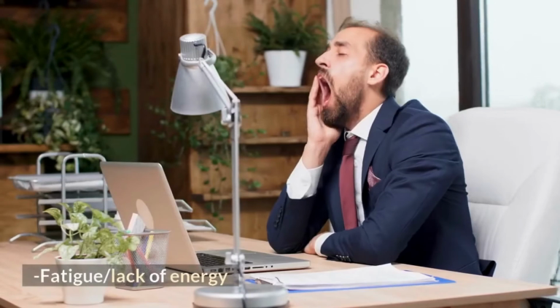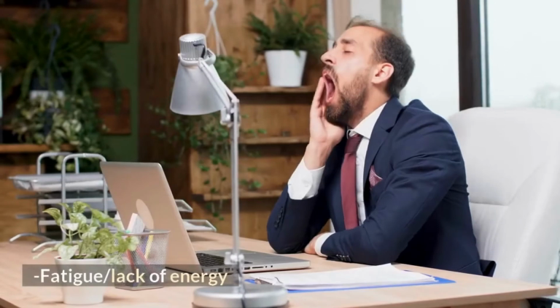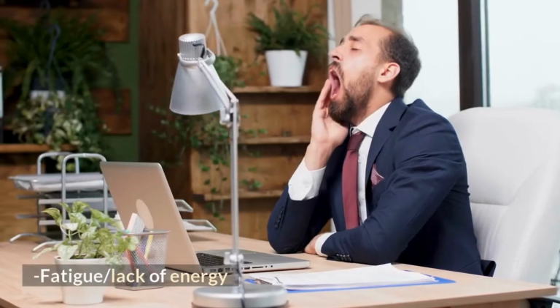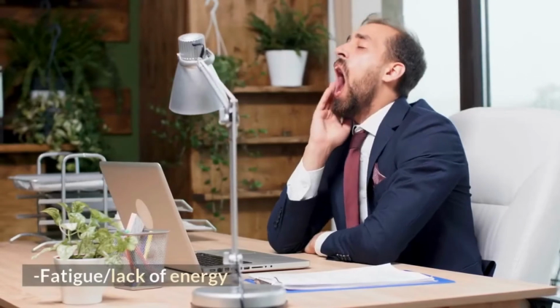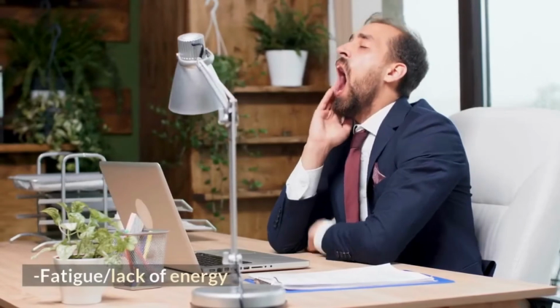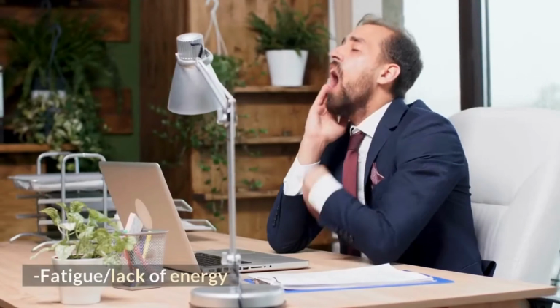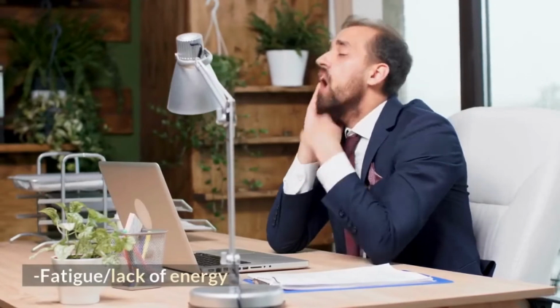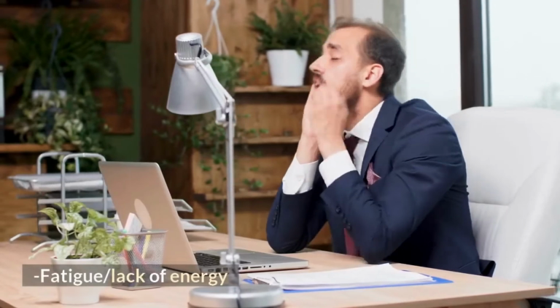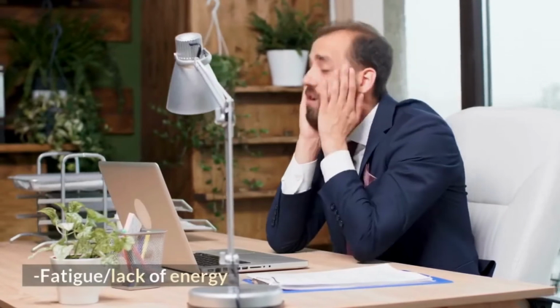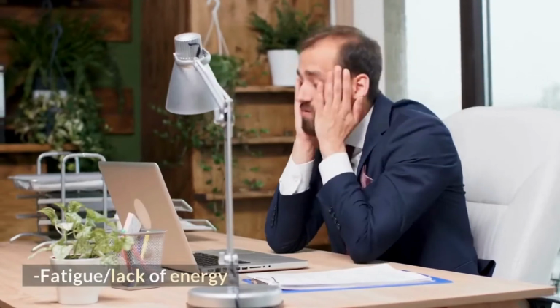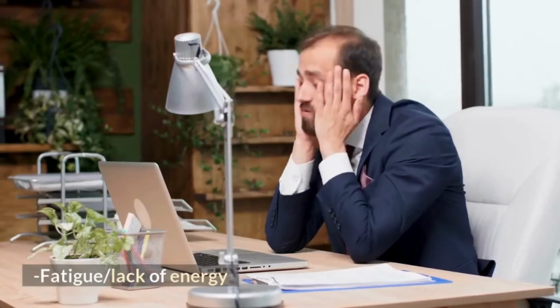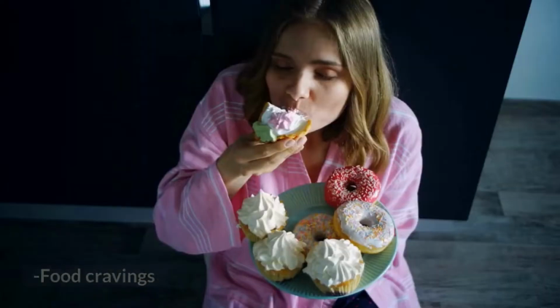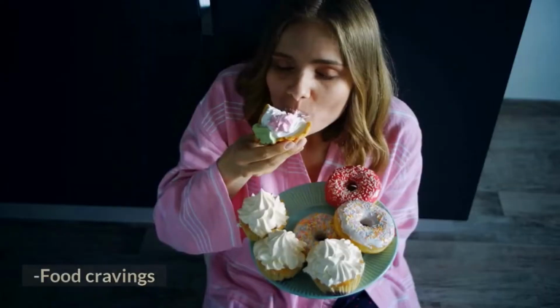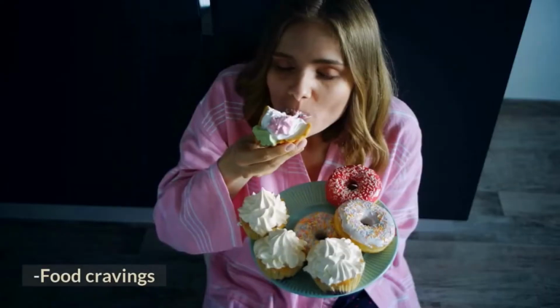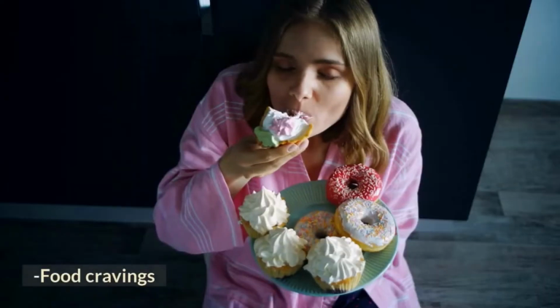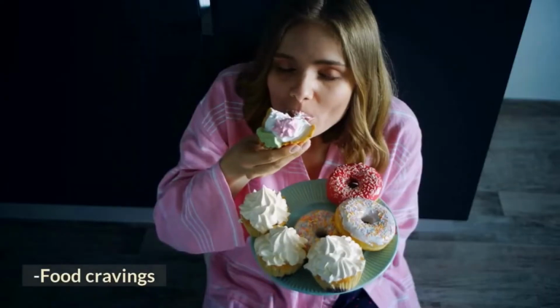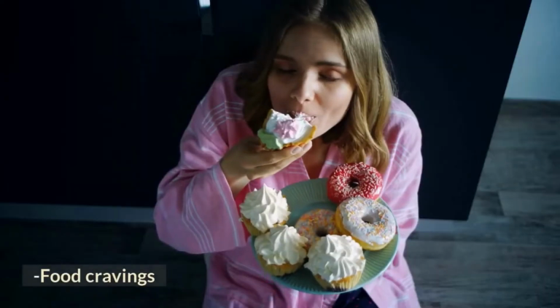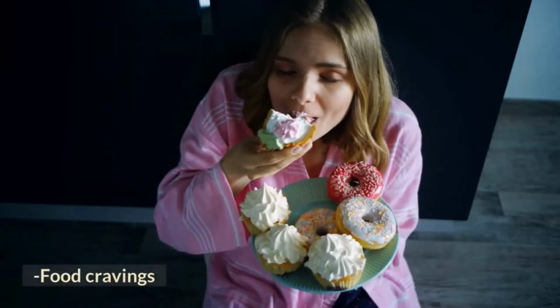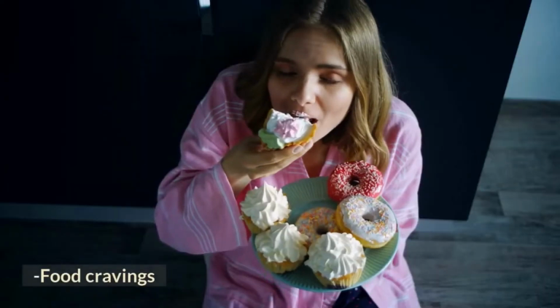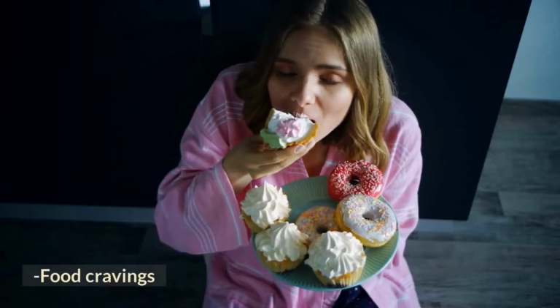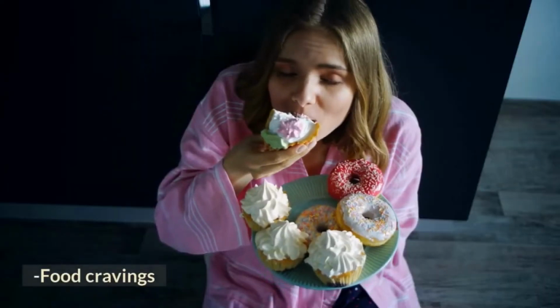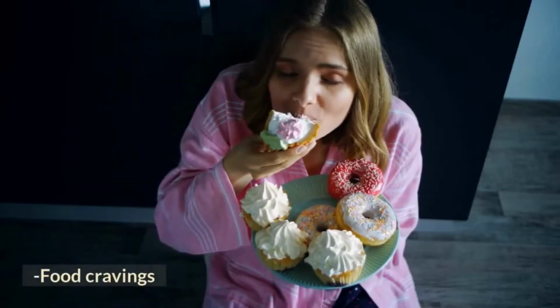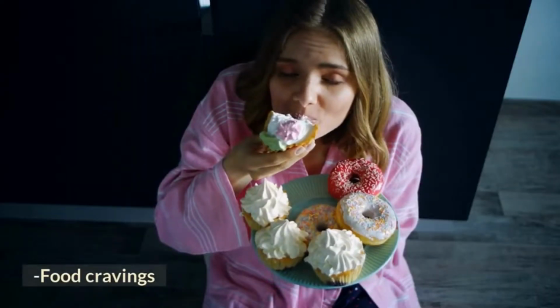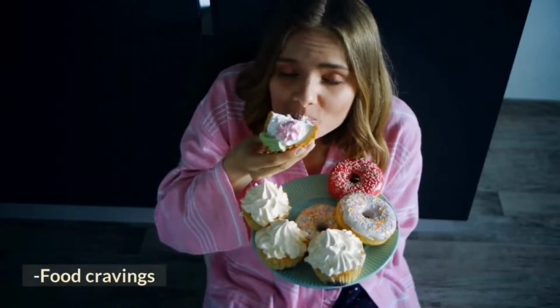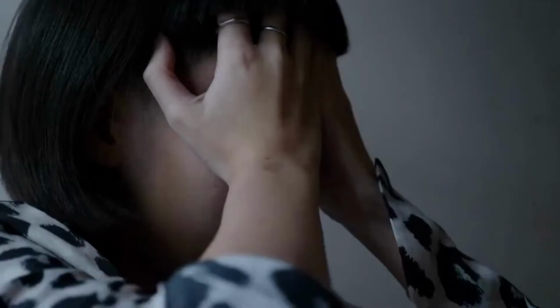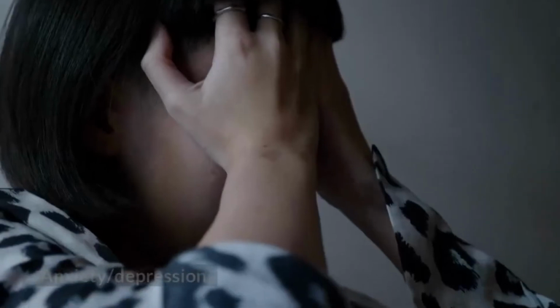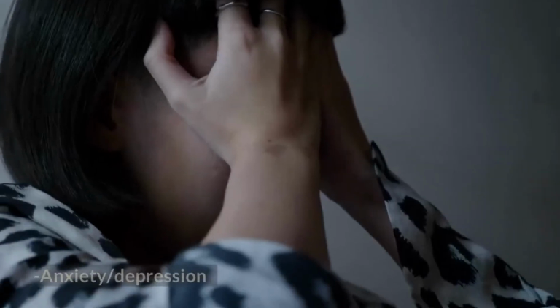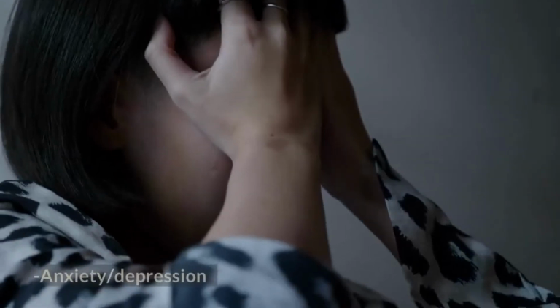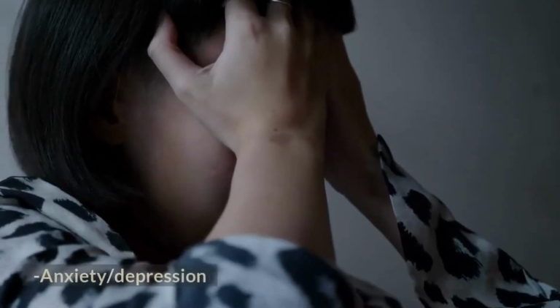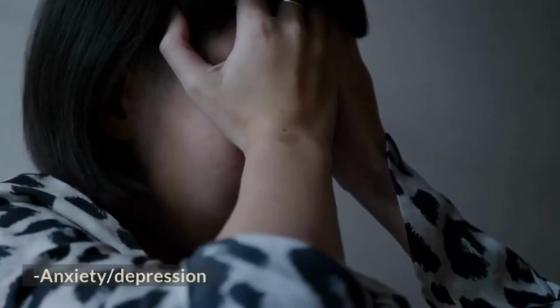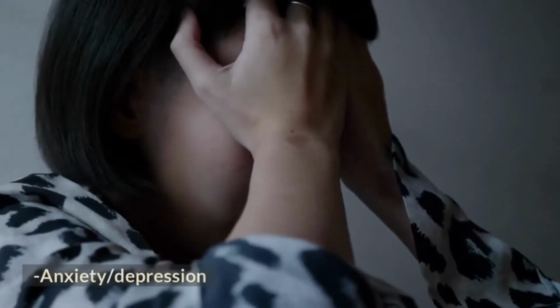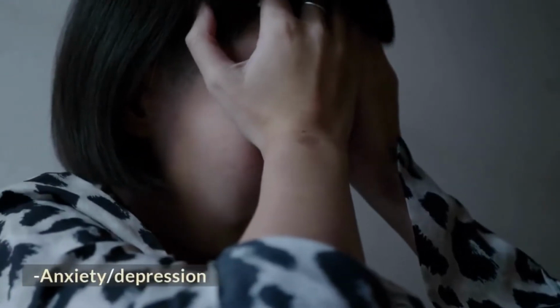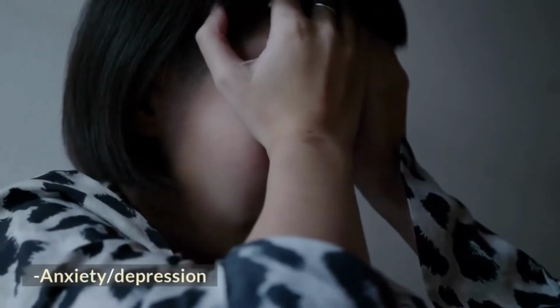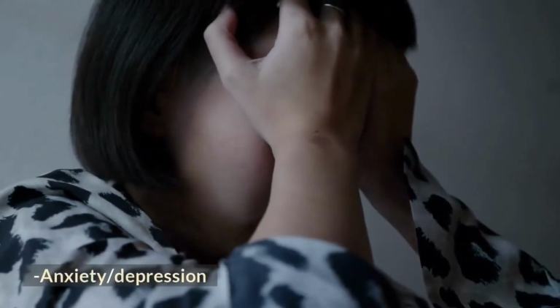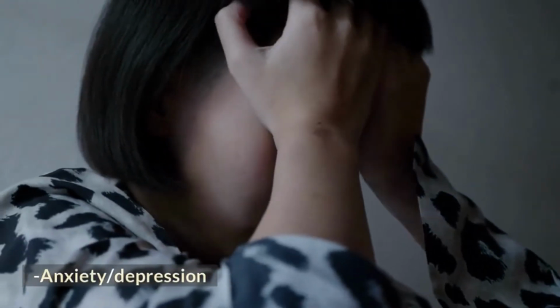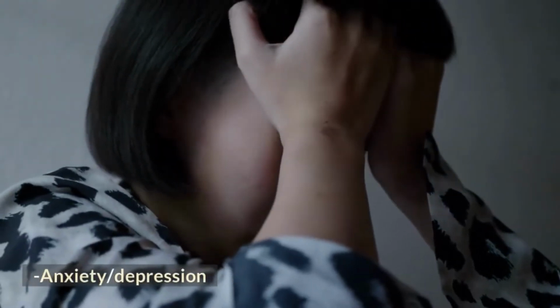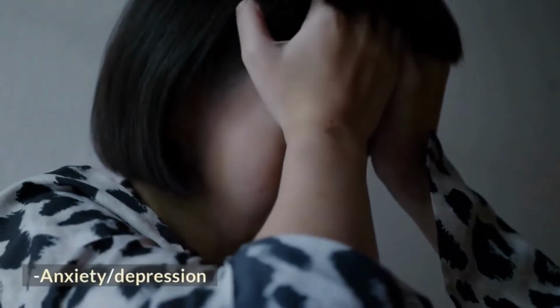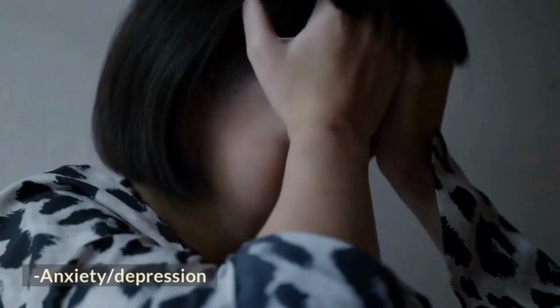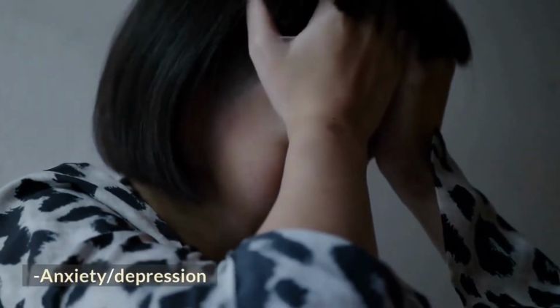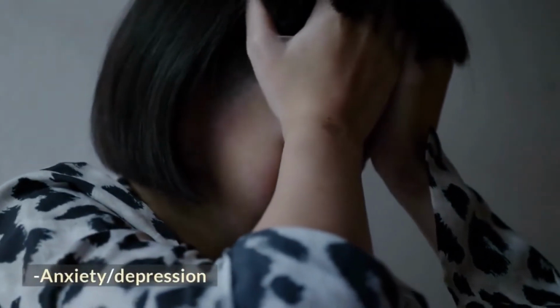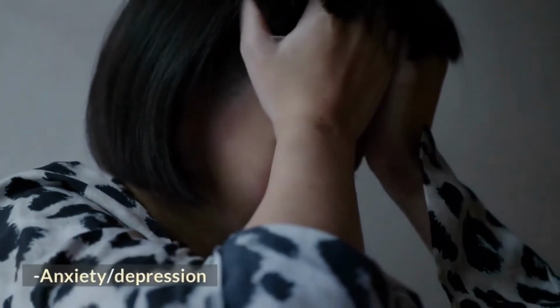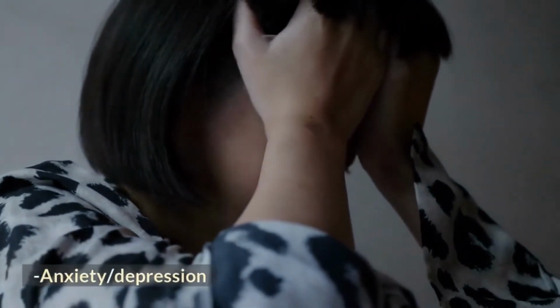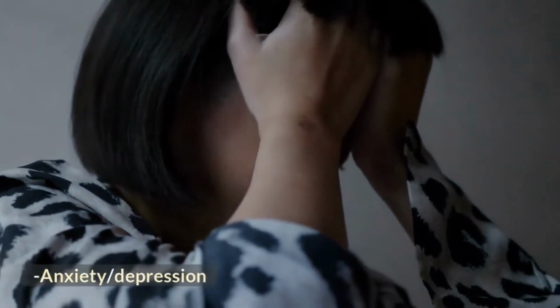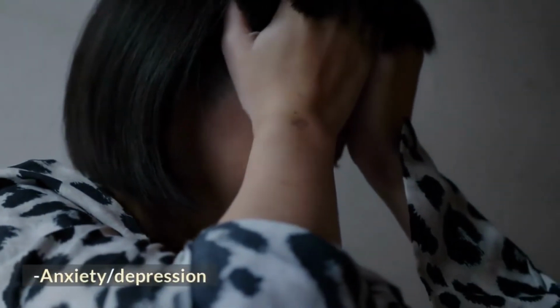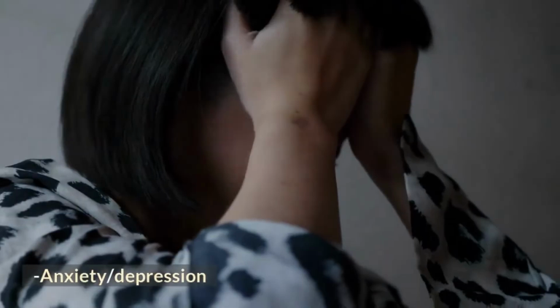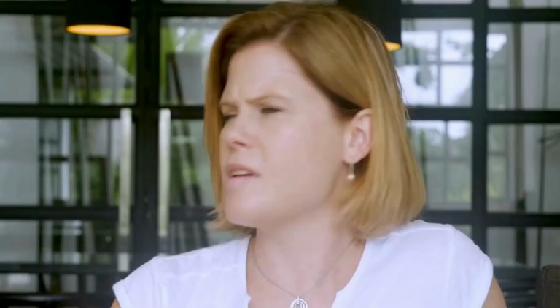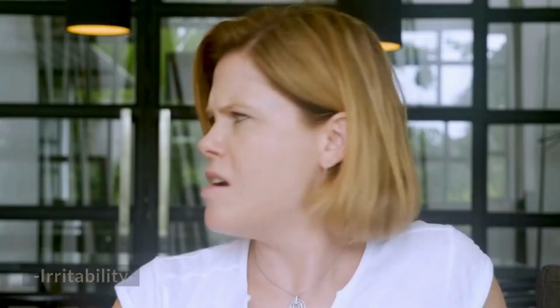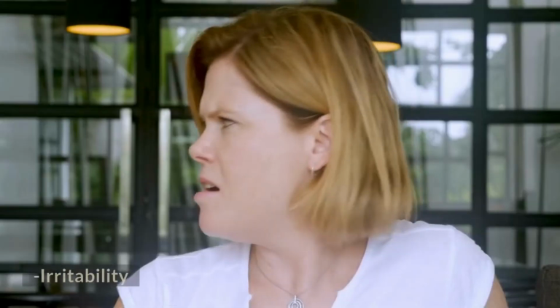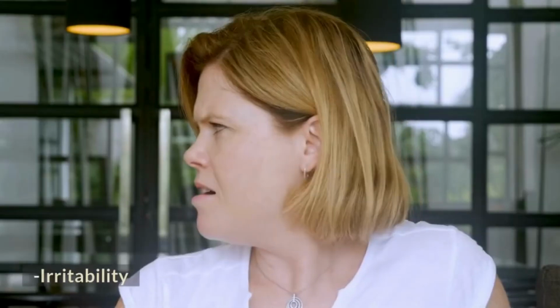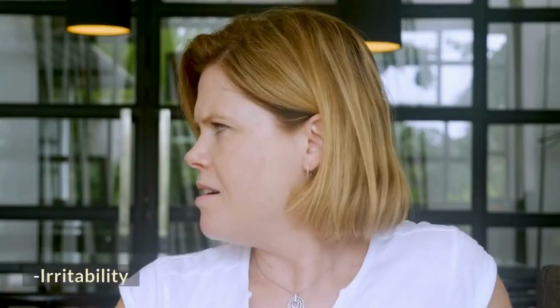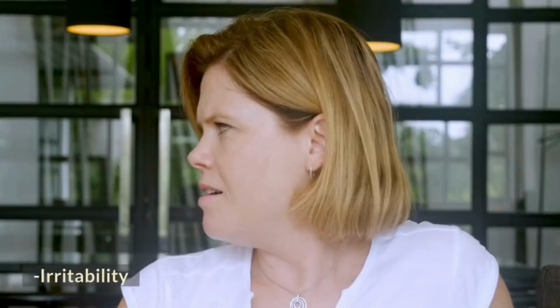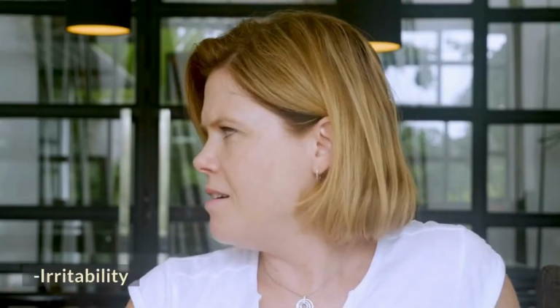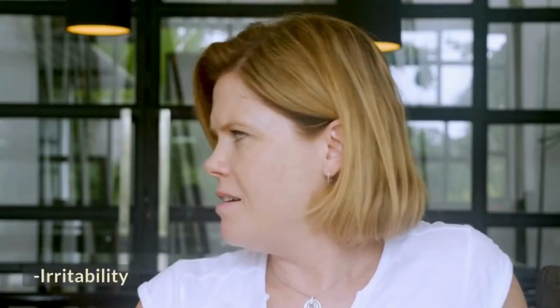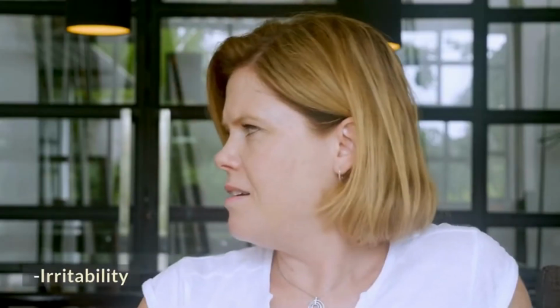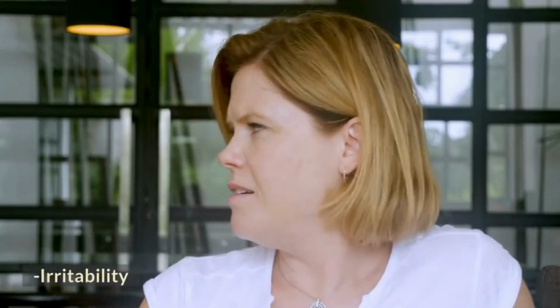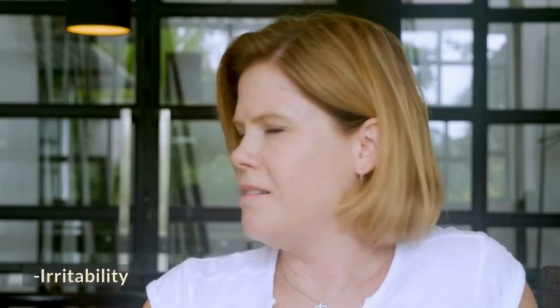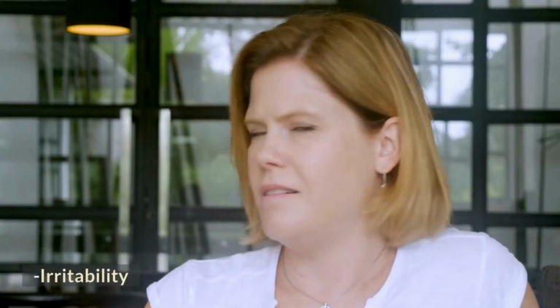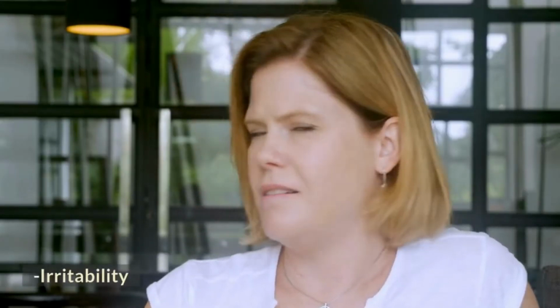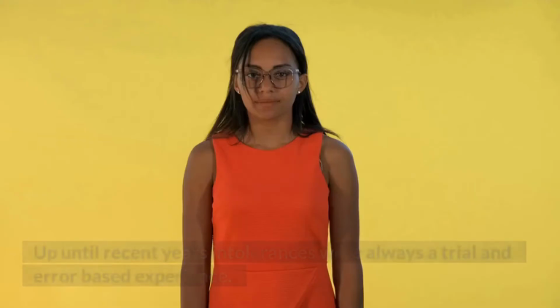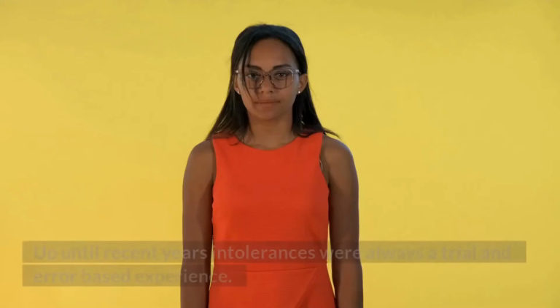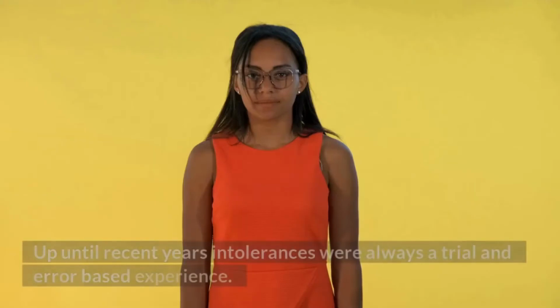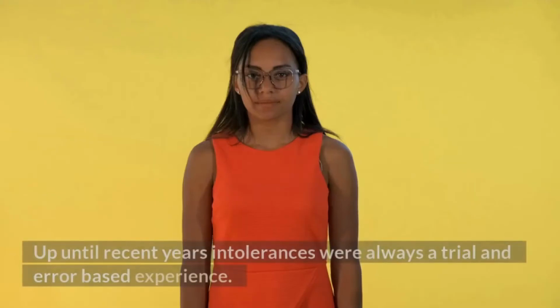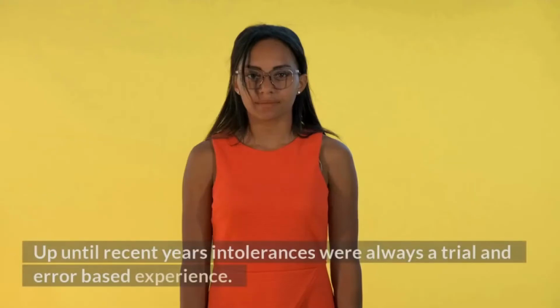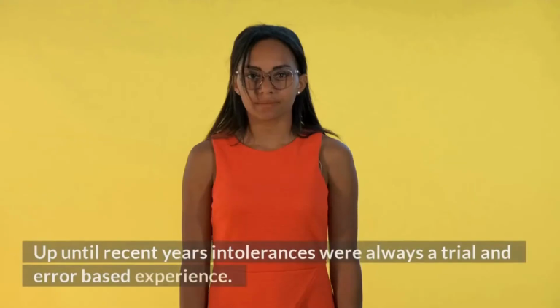Fatigue or lack of energy, food cravings, anxiety and/or depression, irritability.